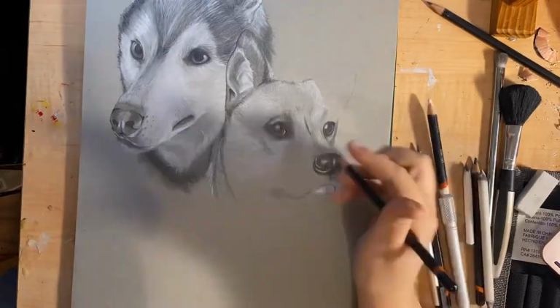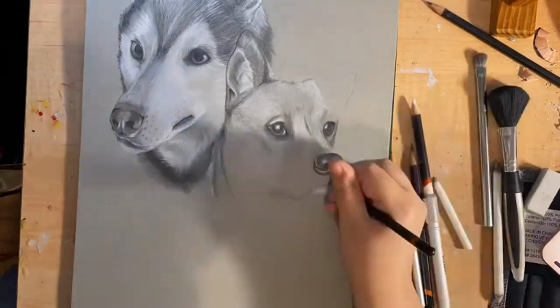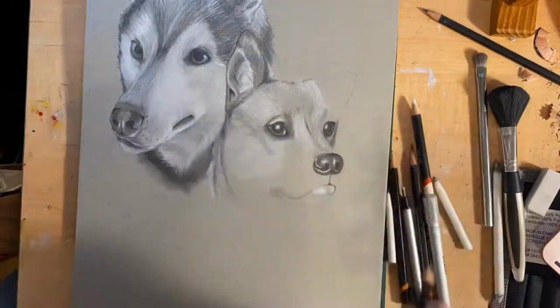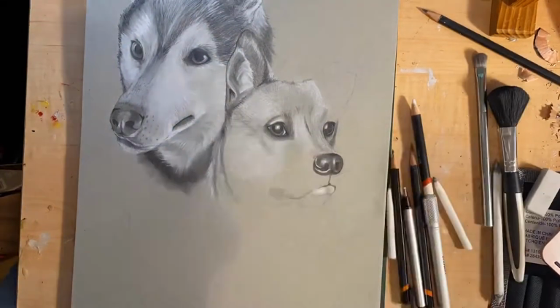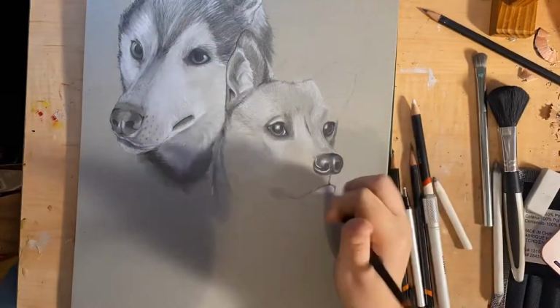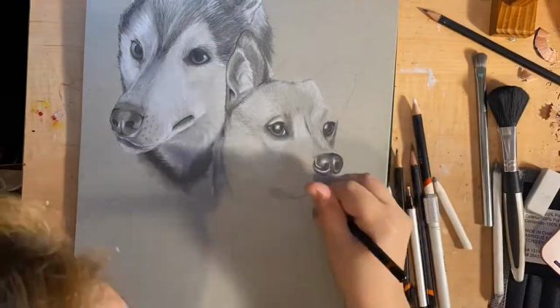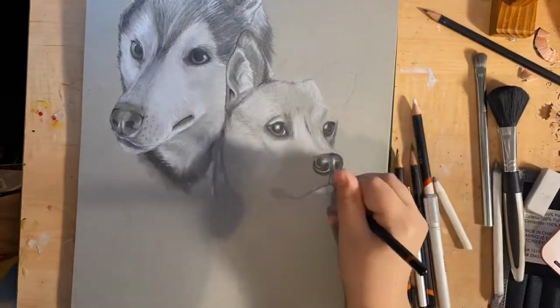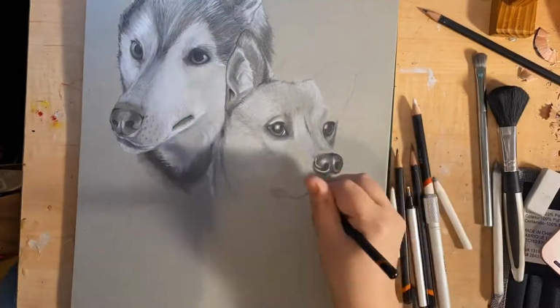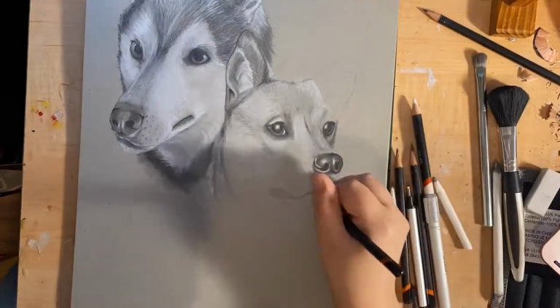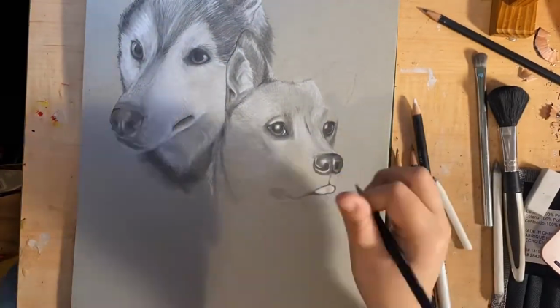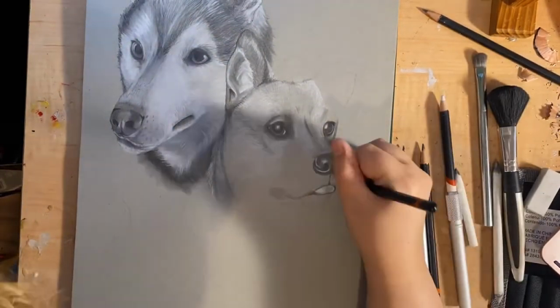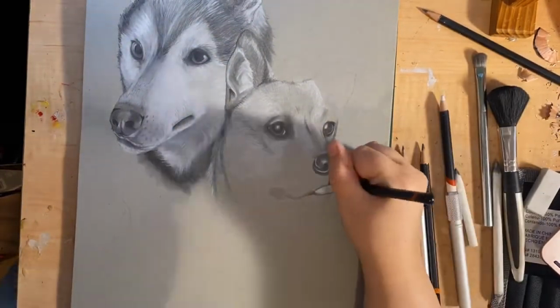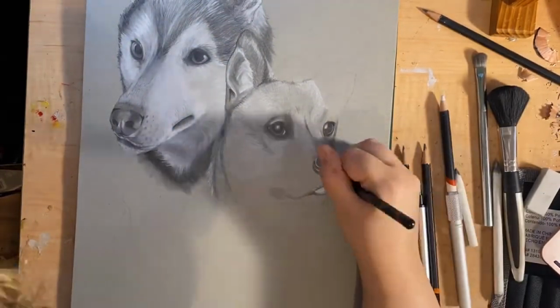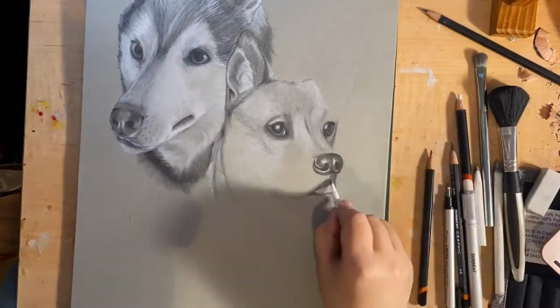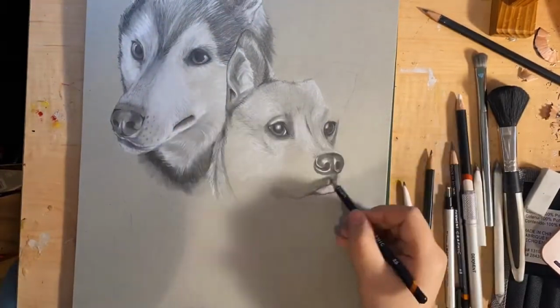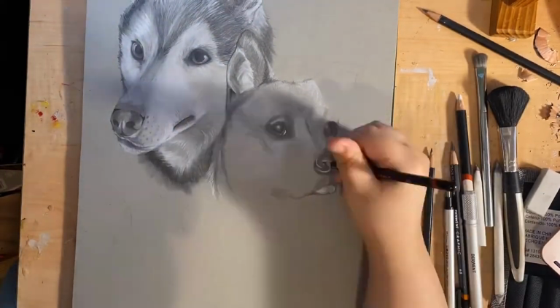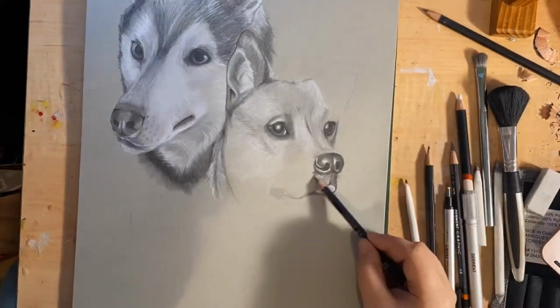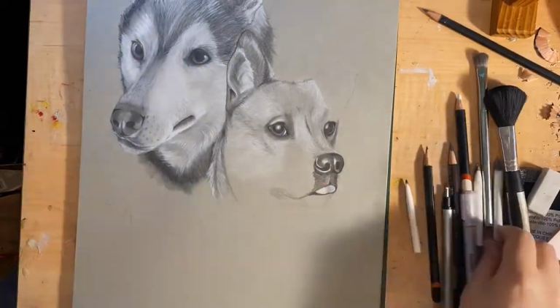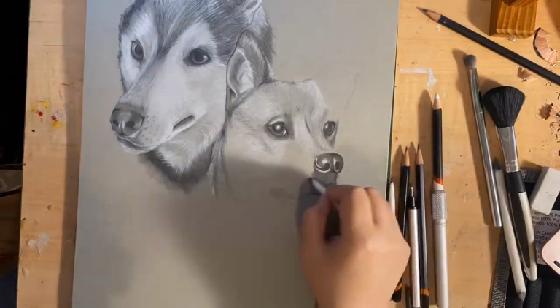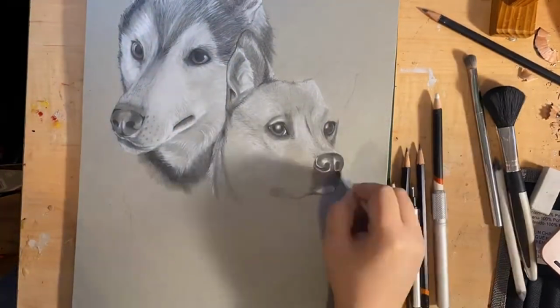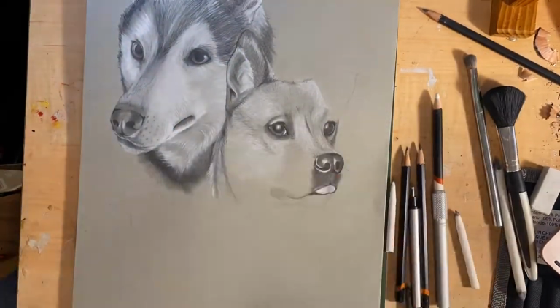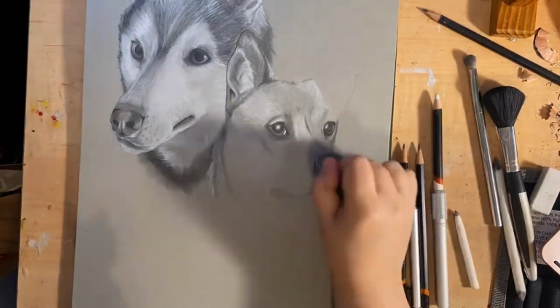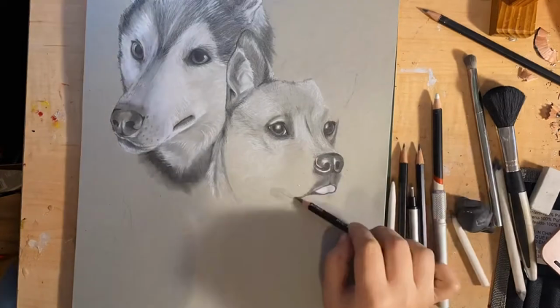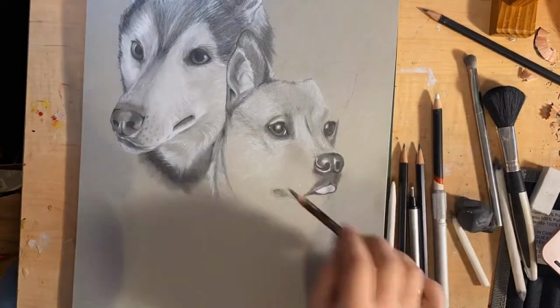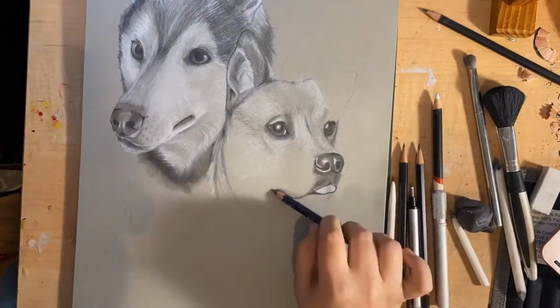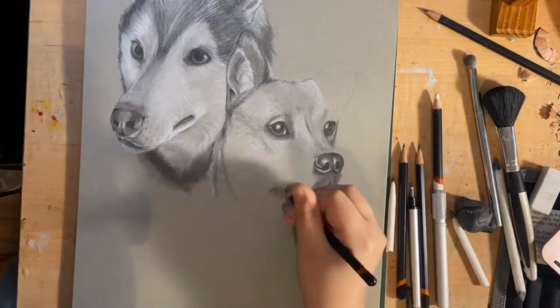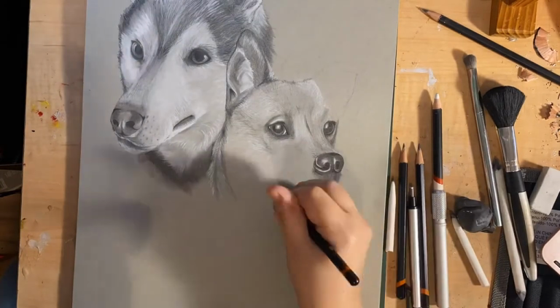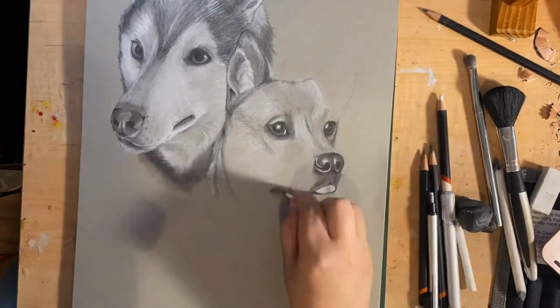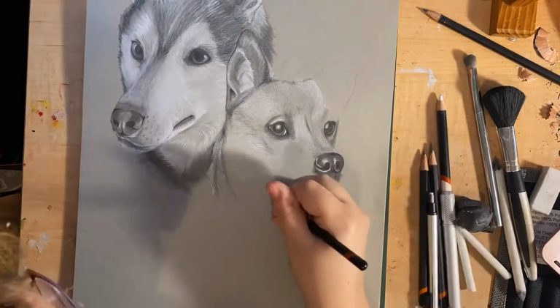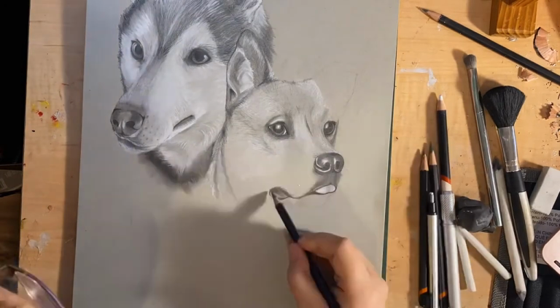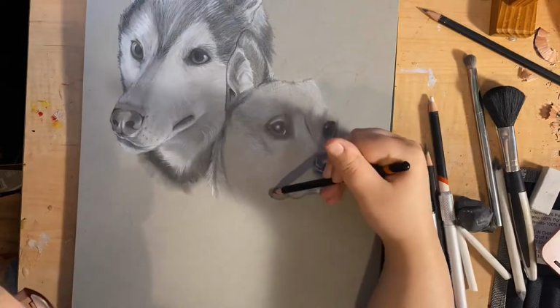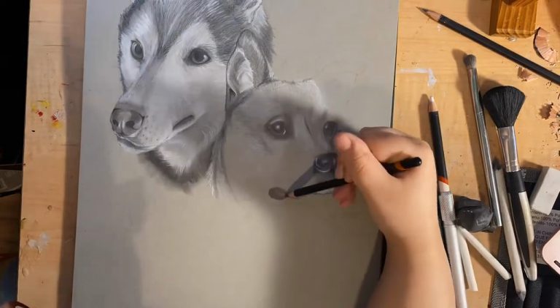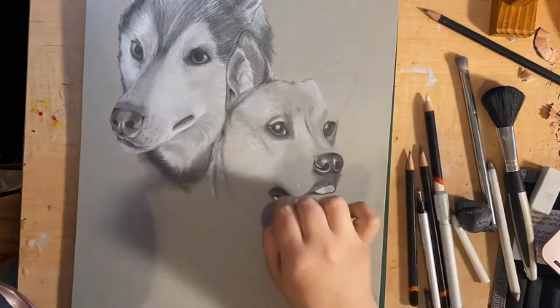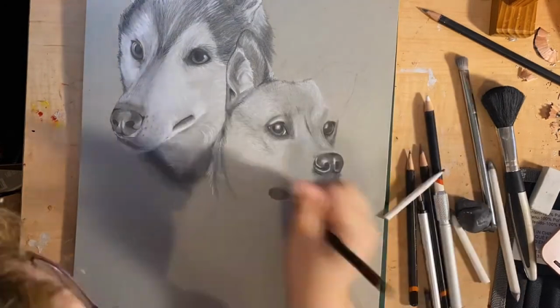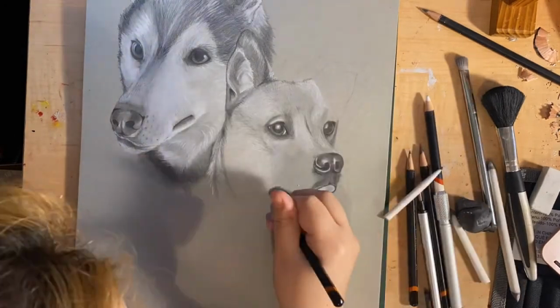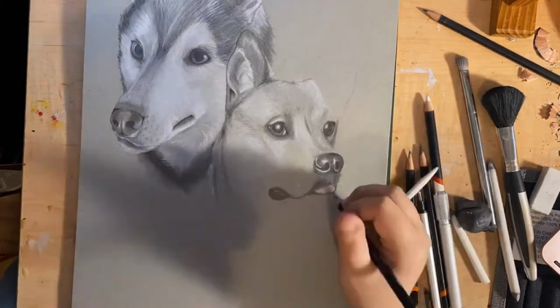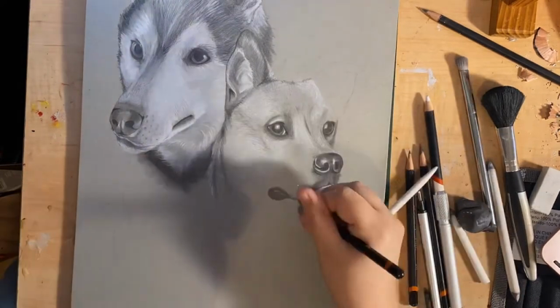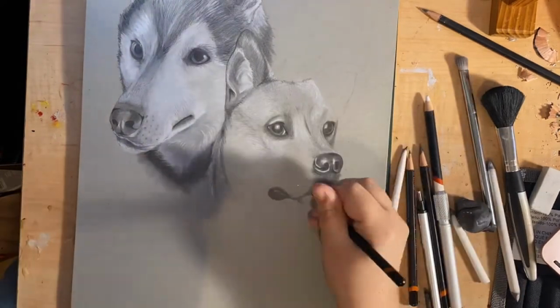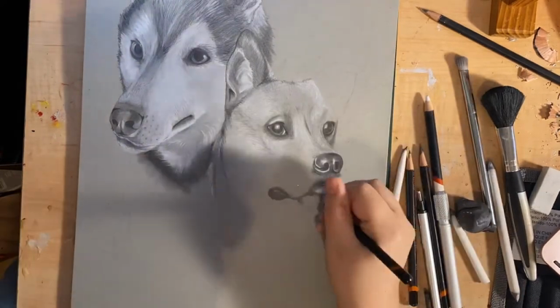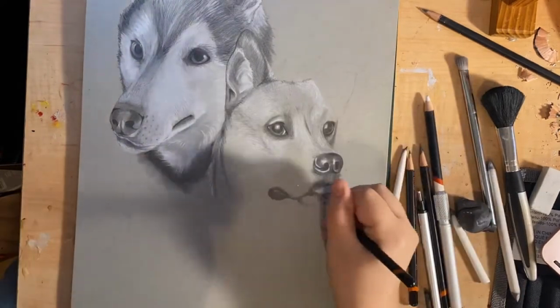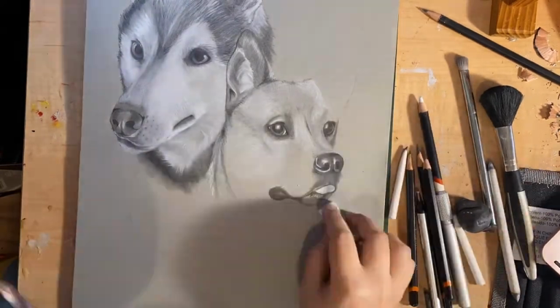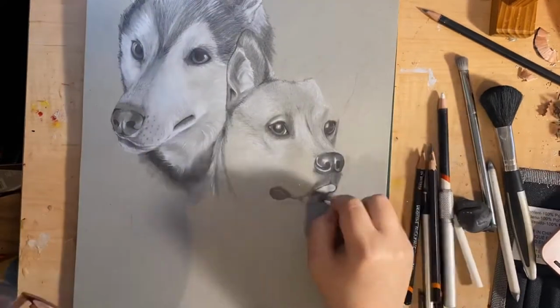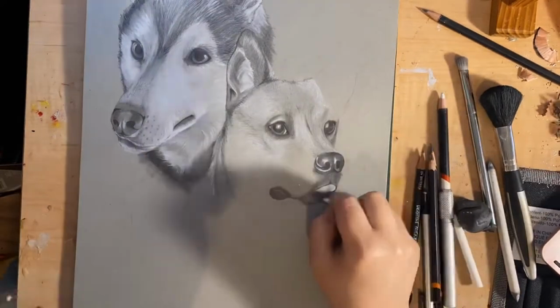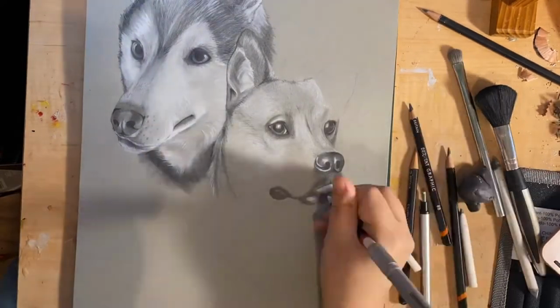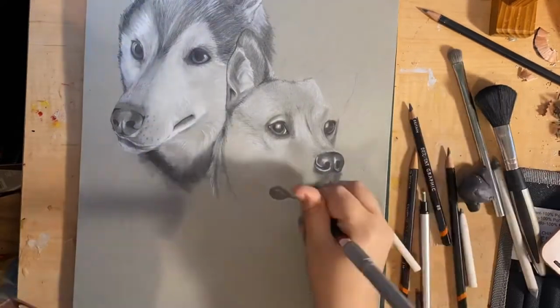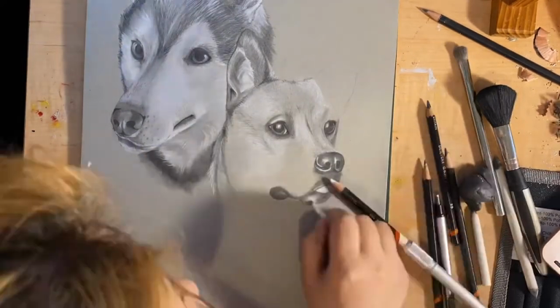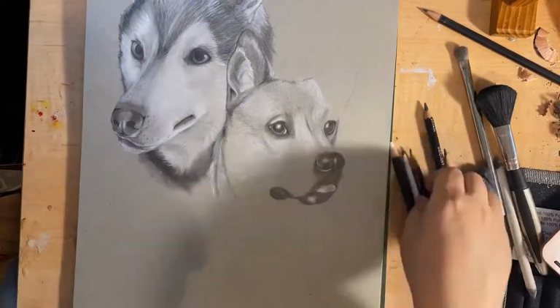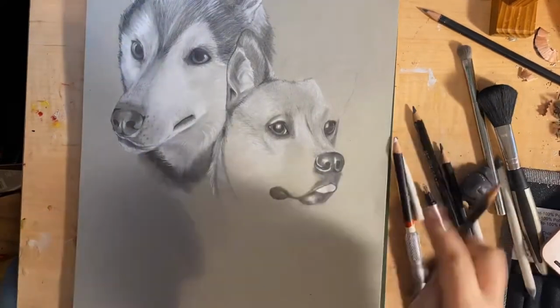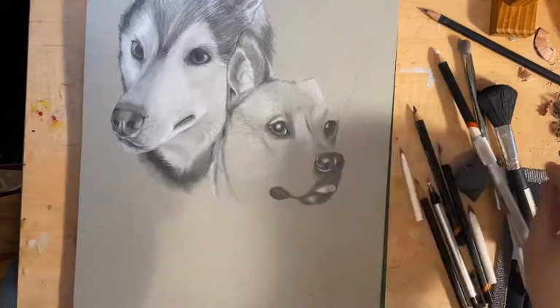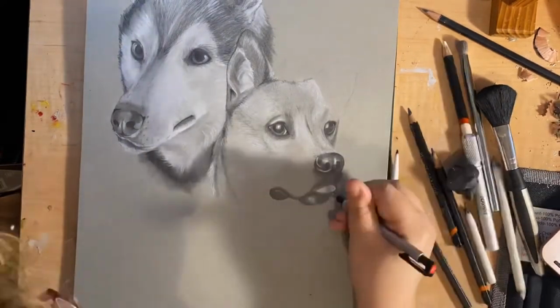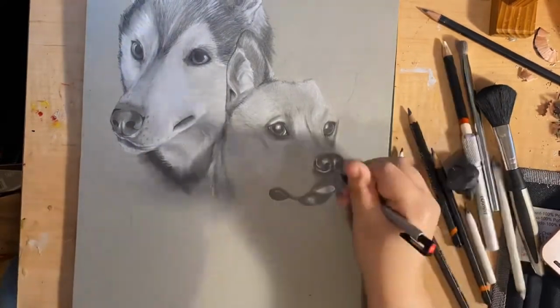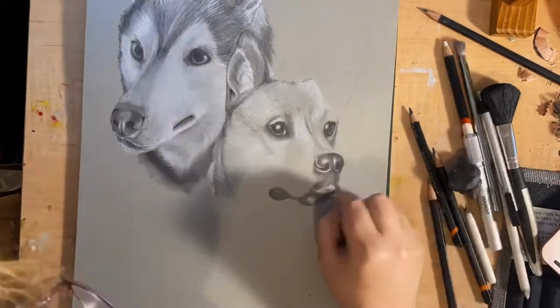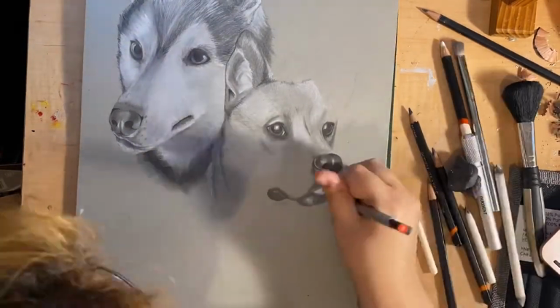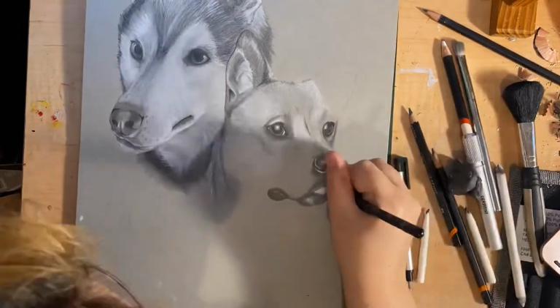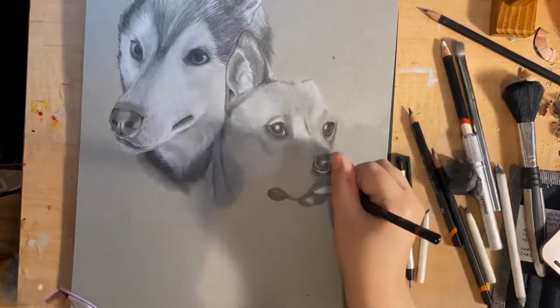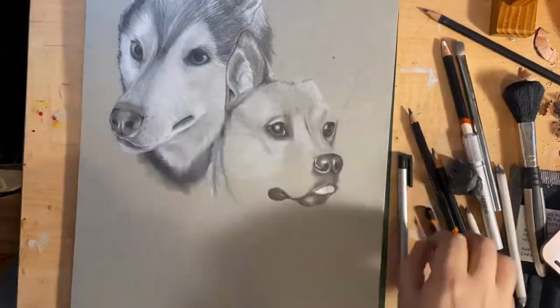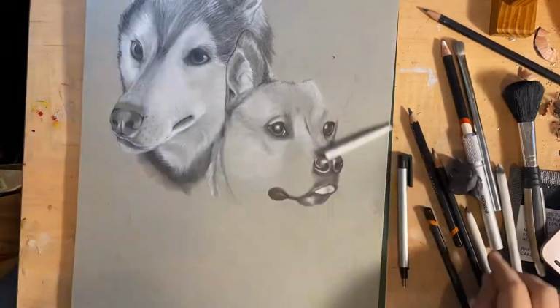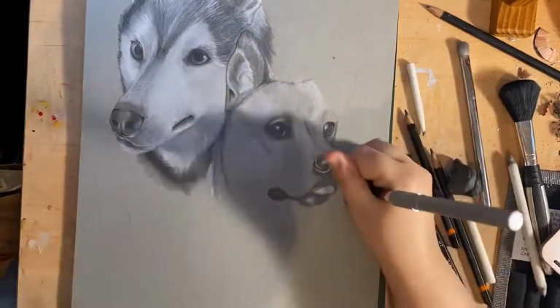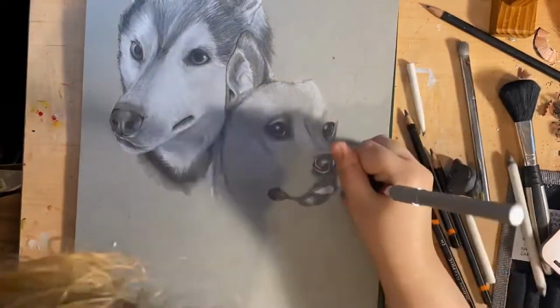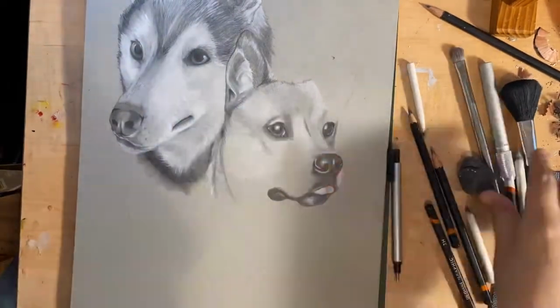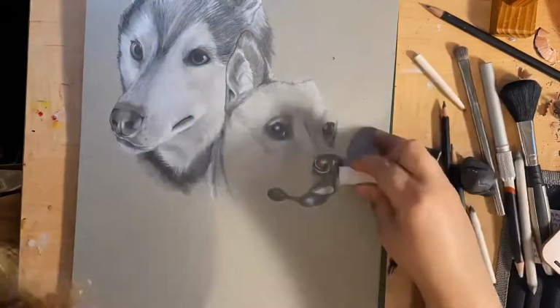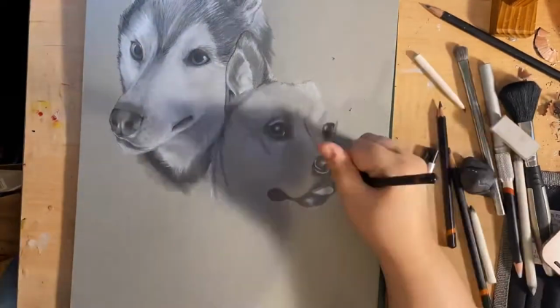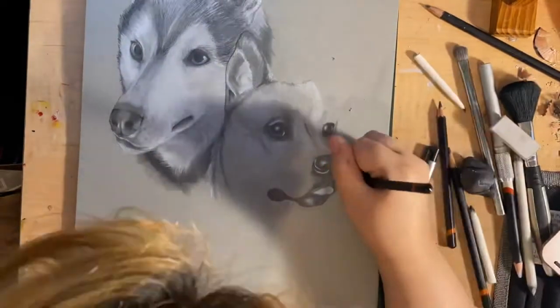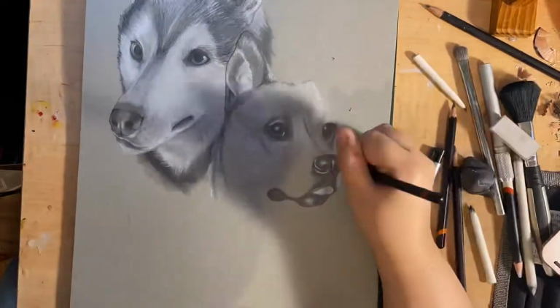I was so excited to get to draw this little blep.